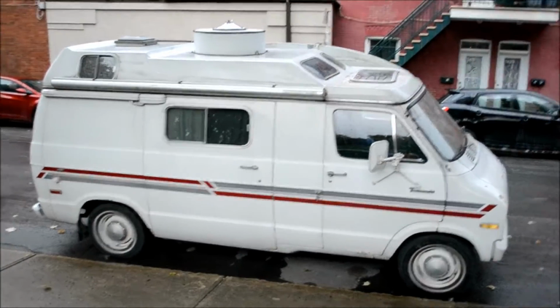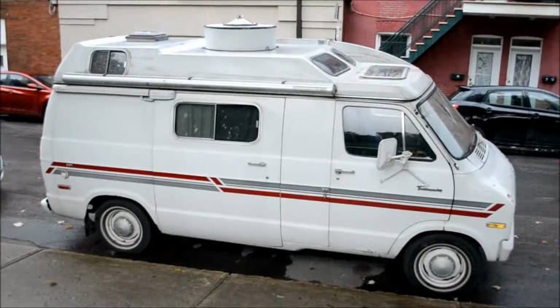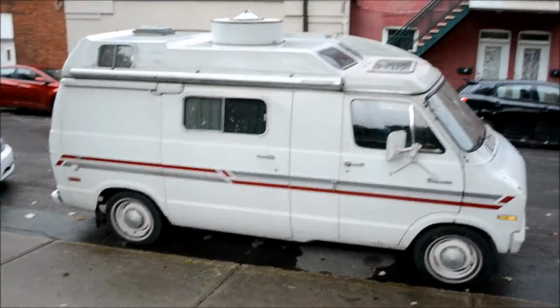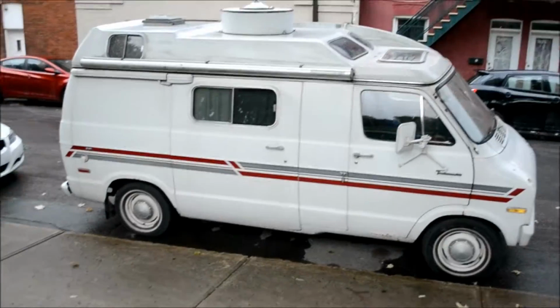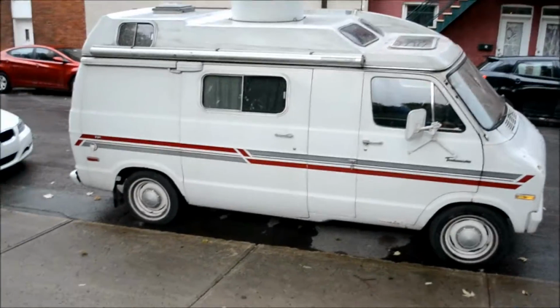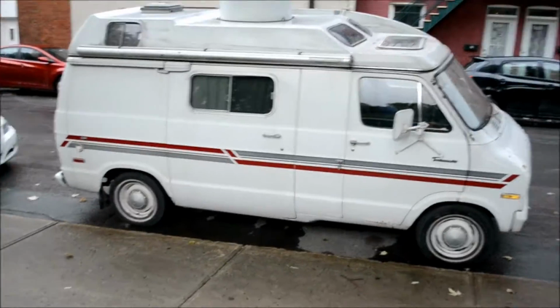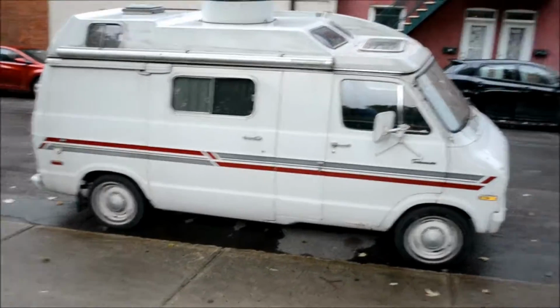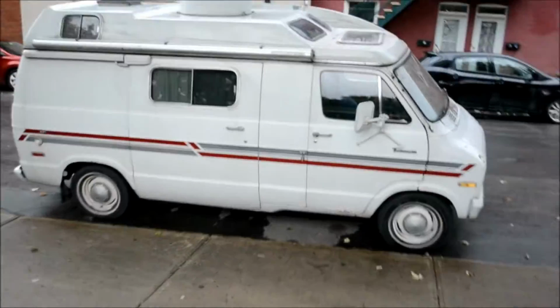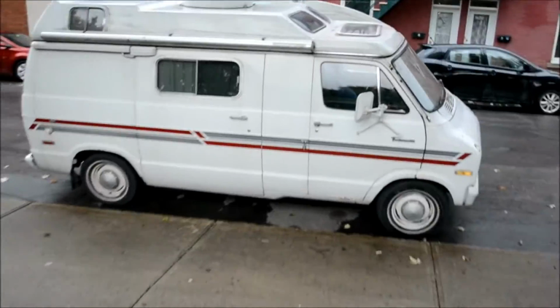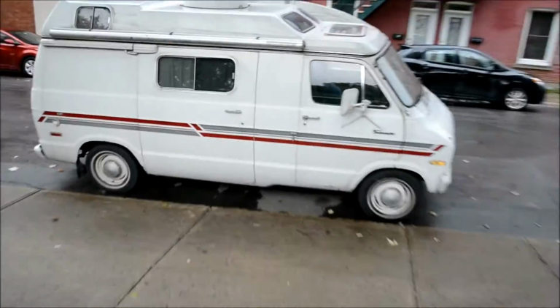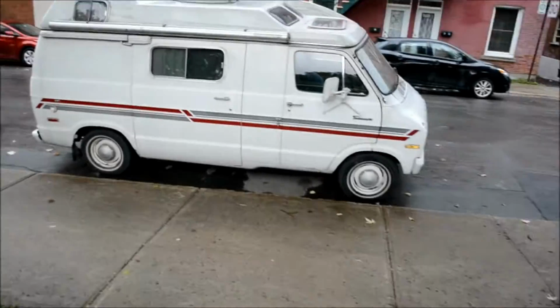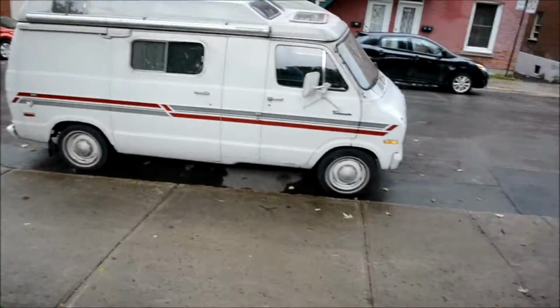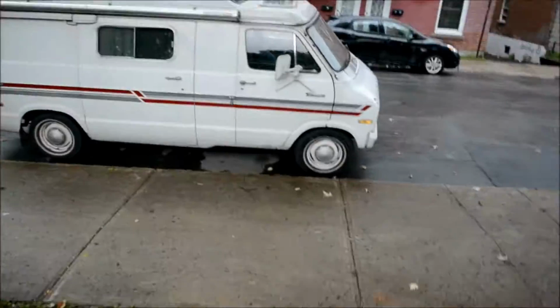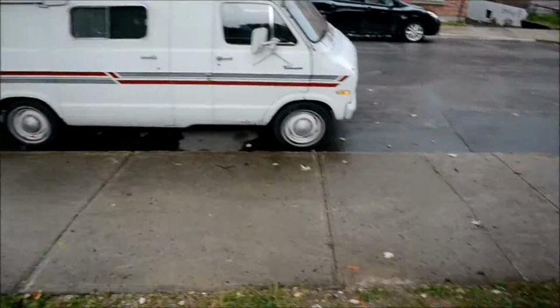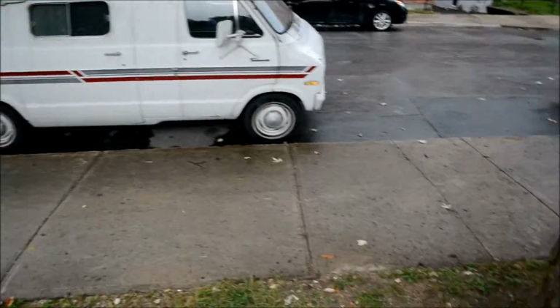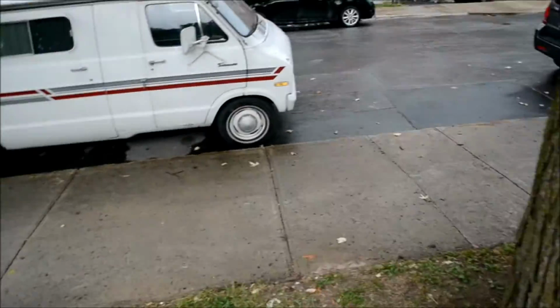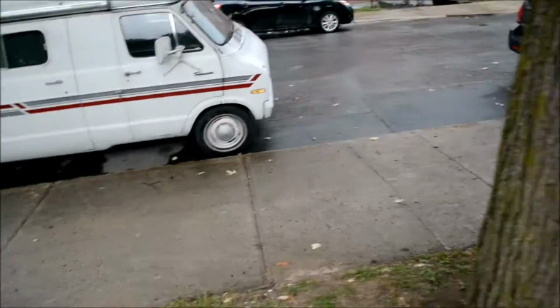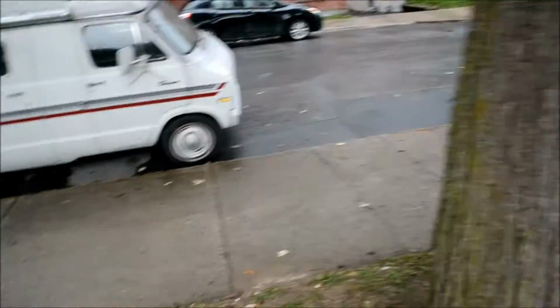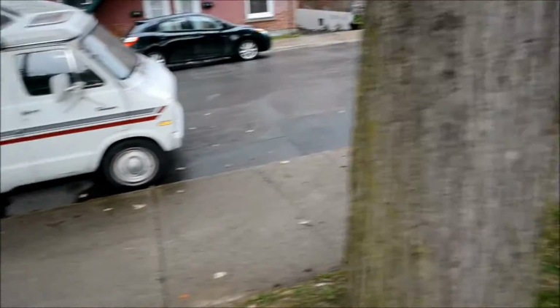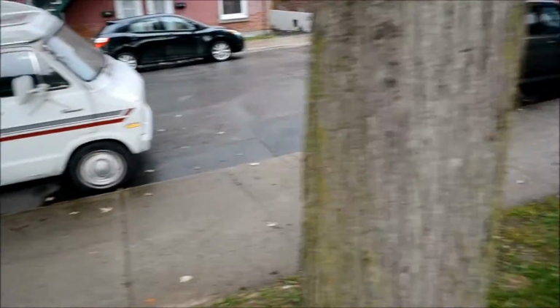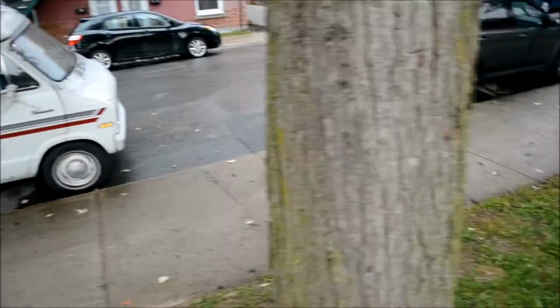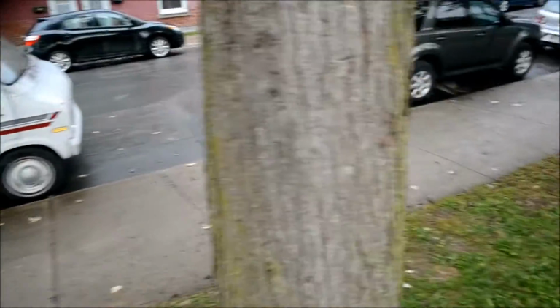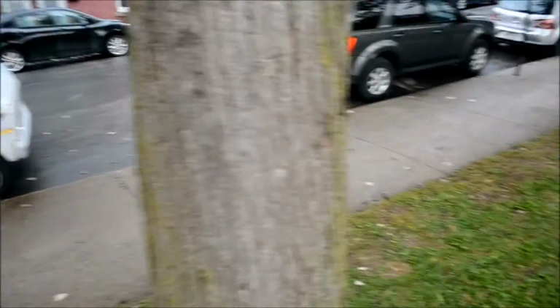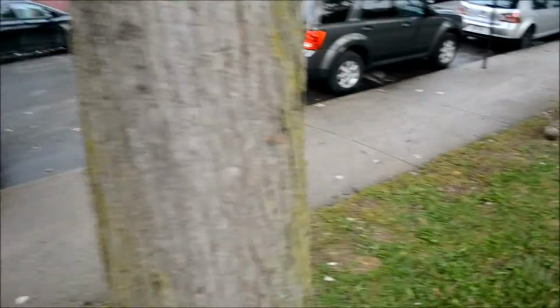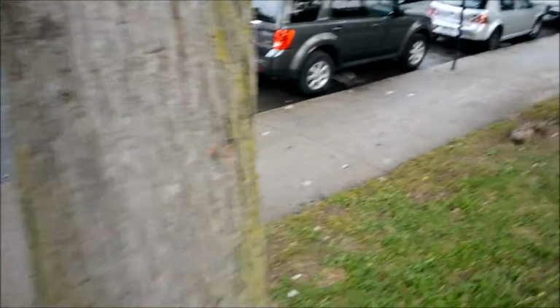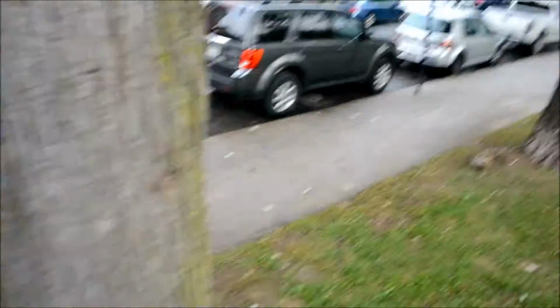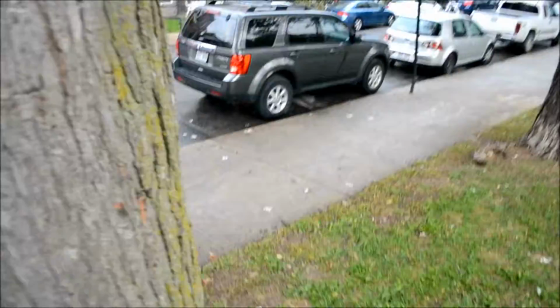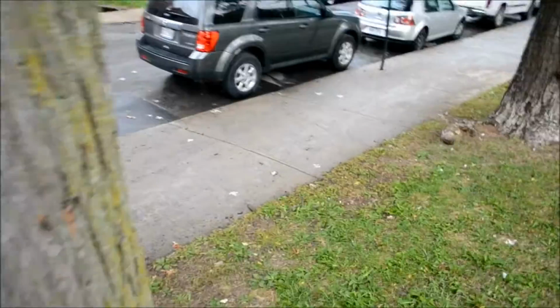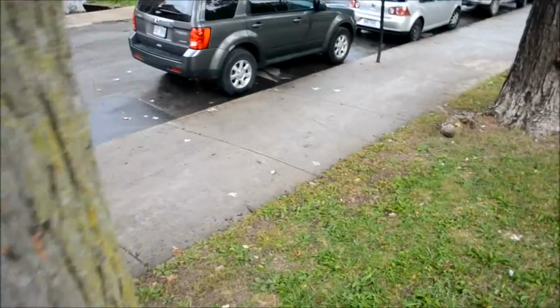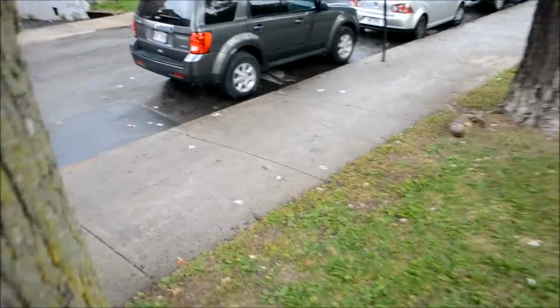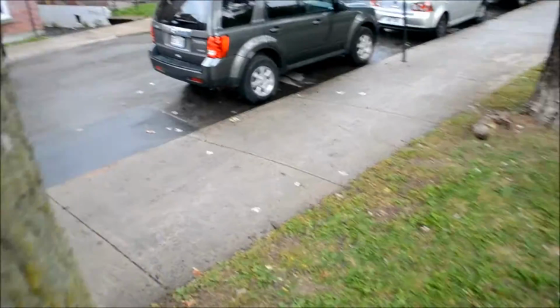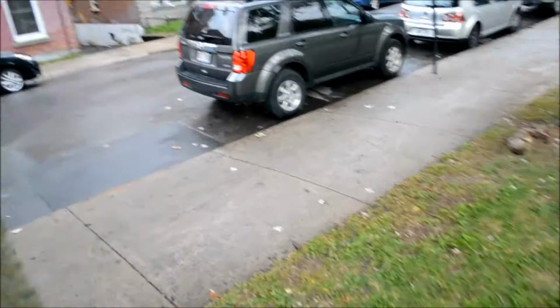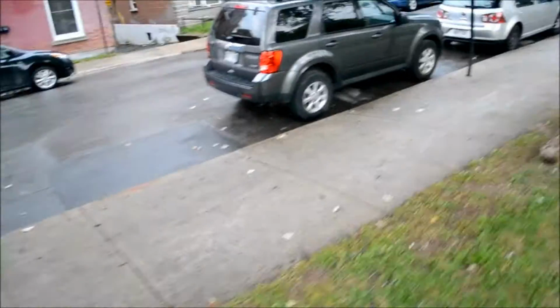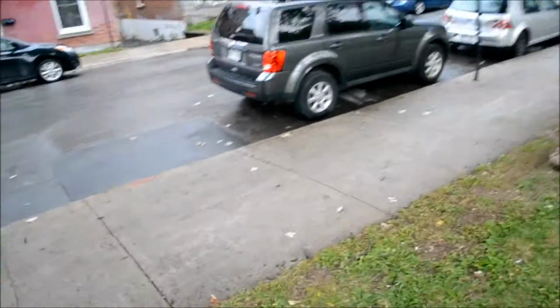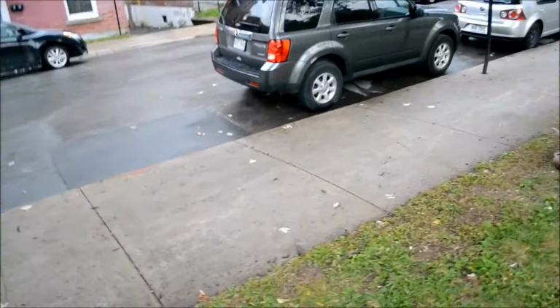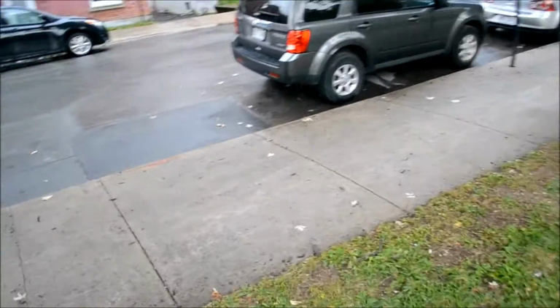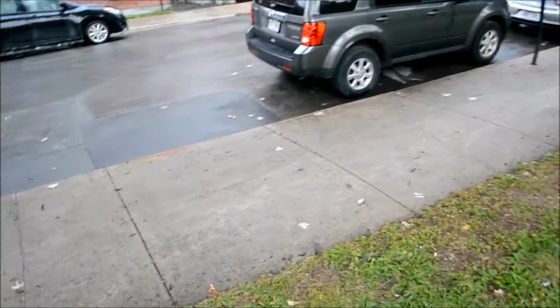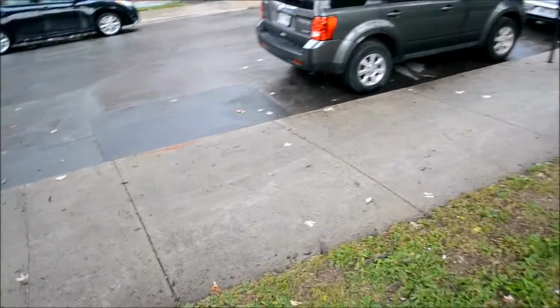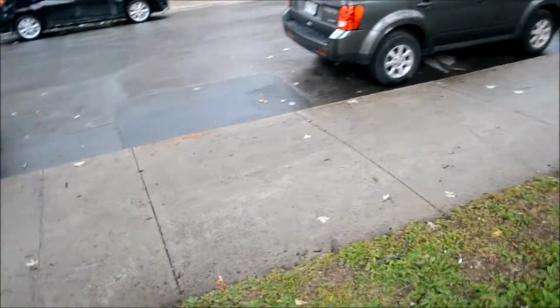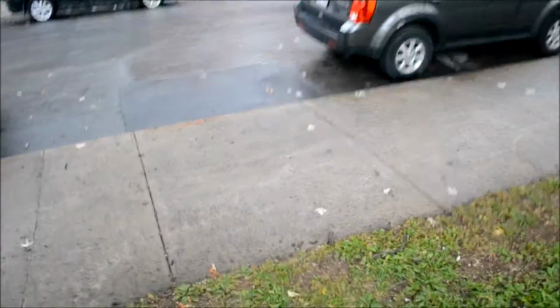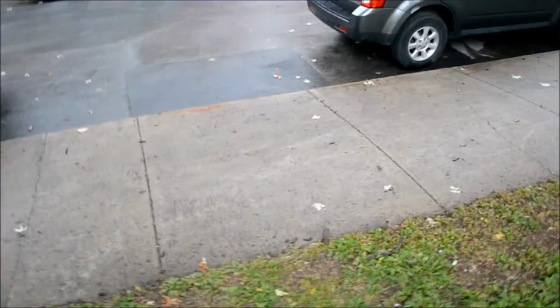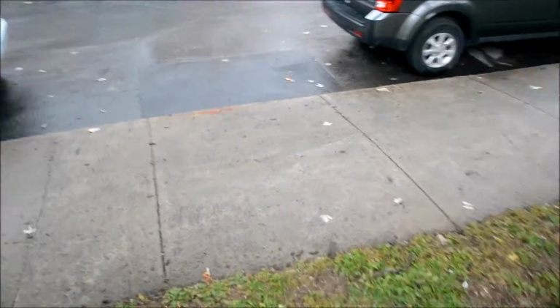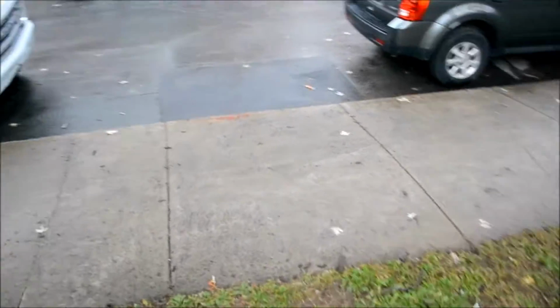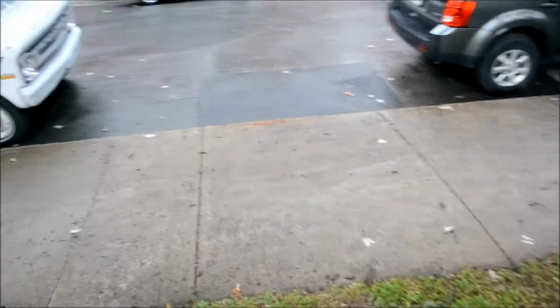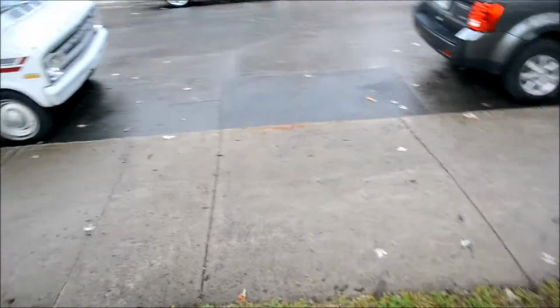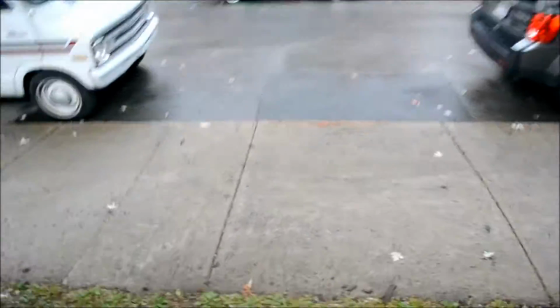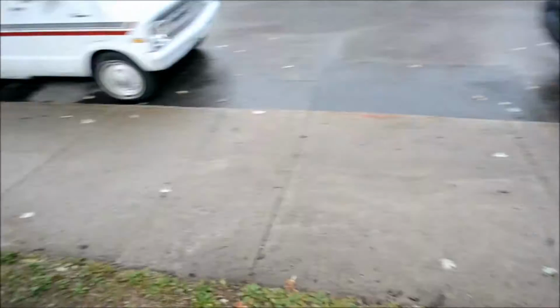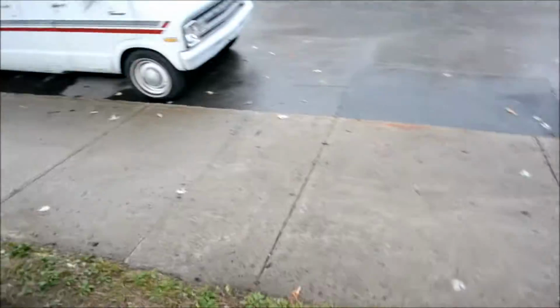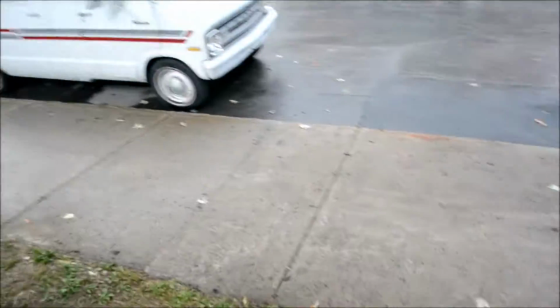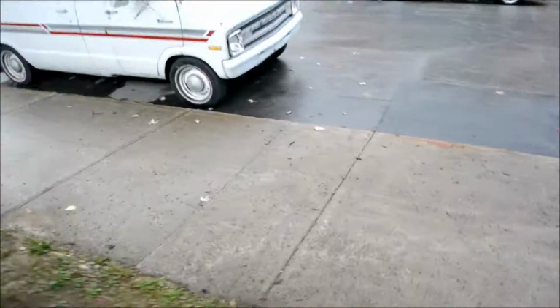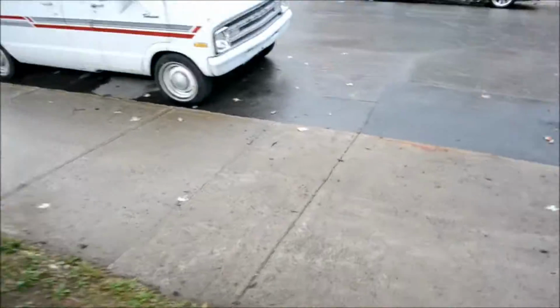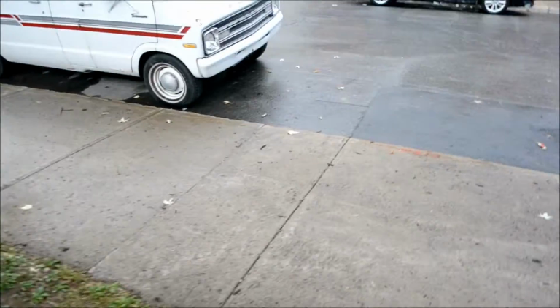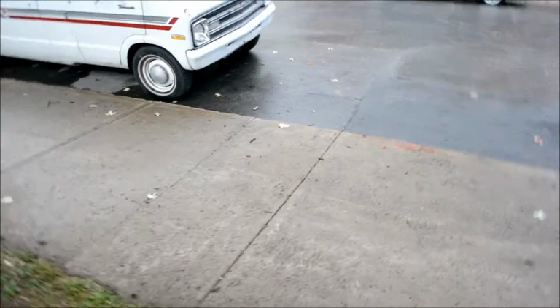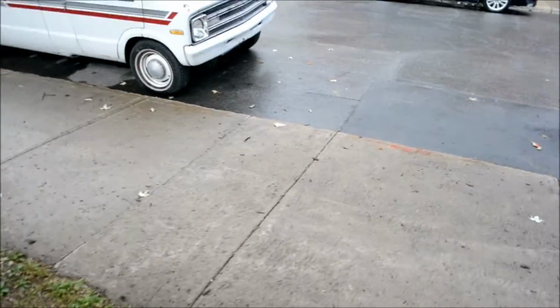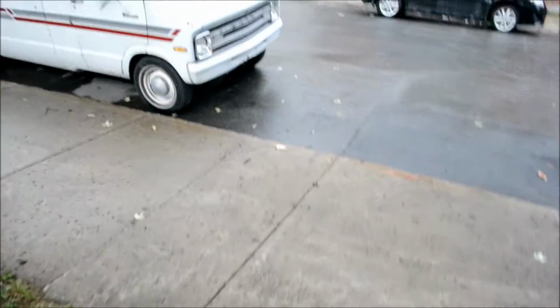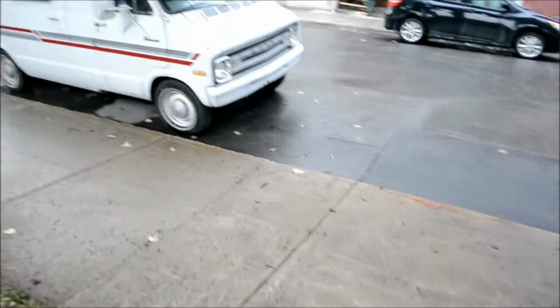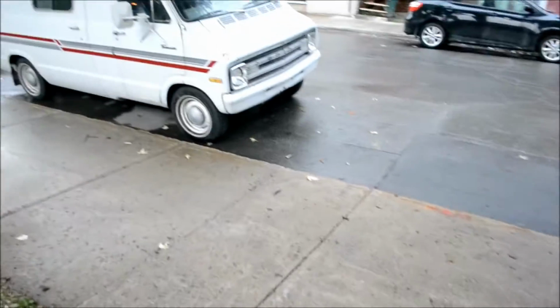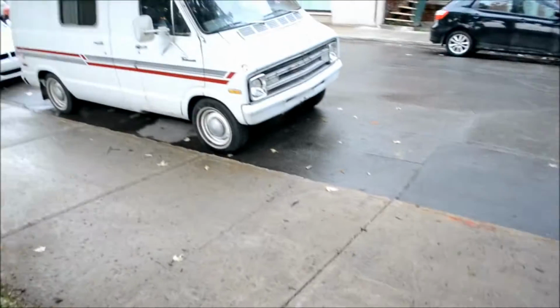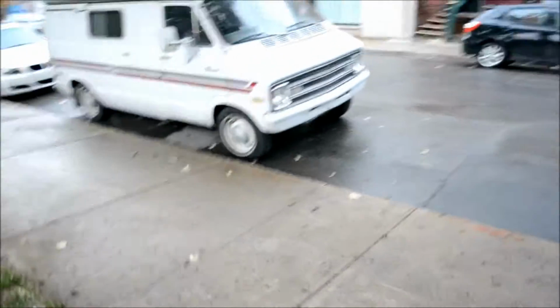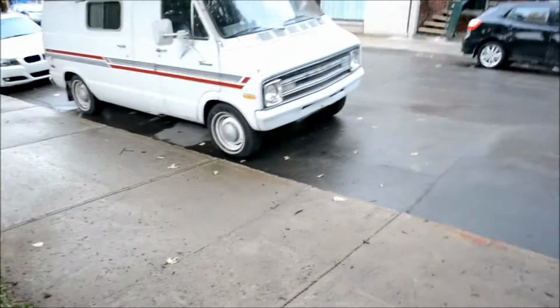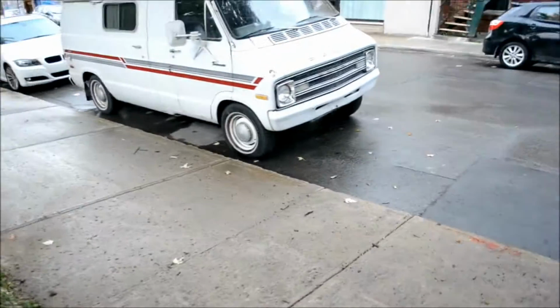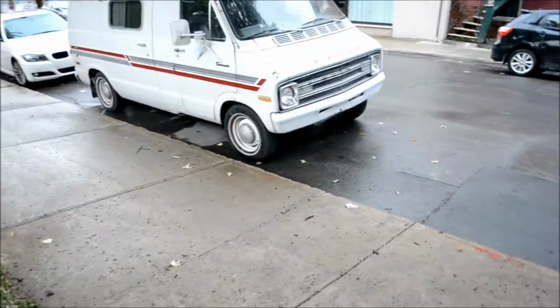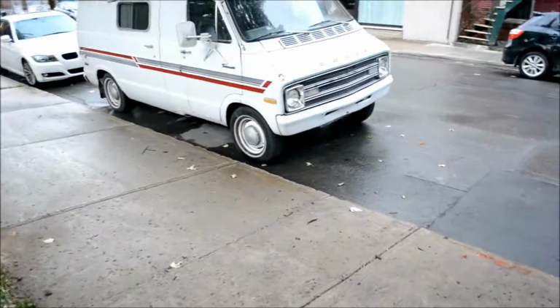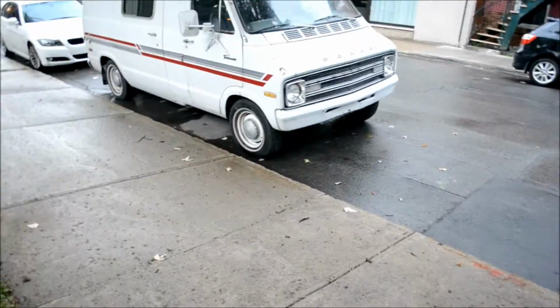Or an old box for a lady's hat, like they wore in the 50s and earlier. Nice old truck, eh?